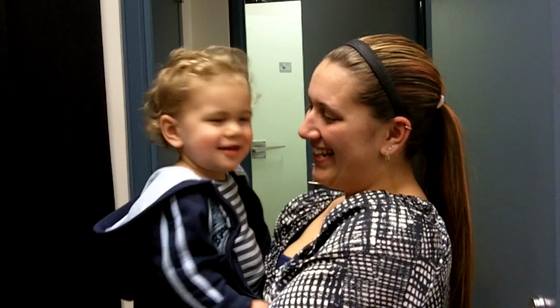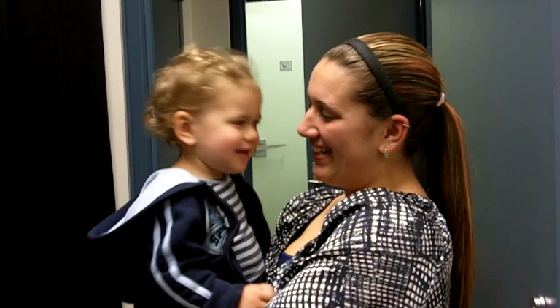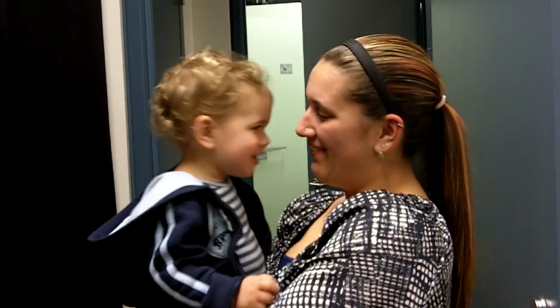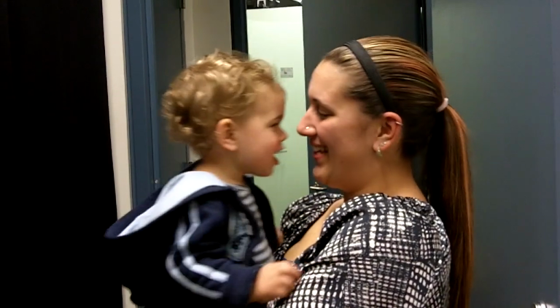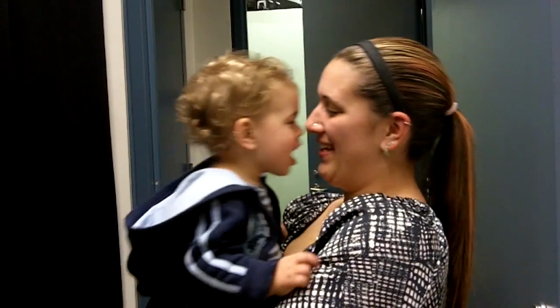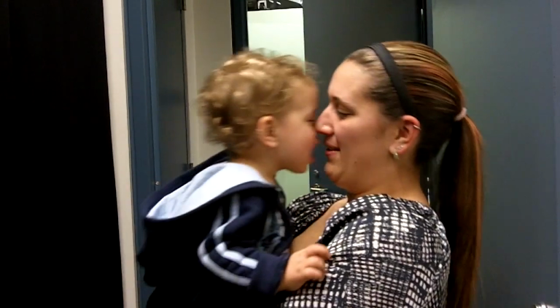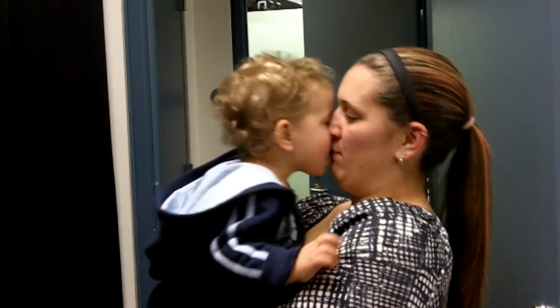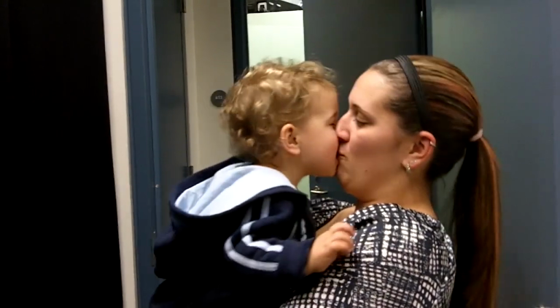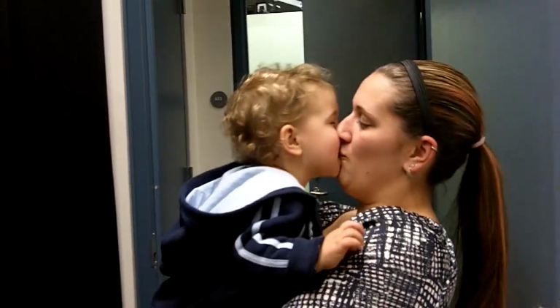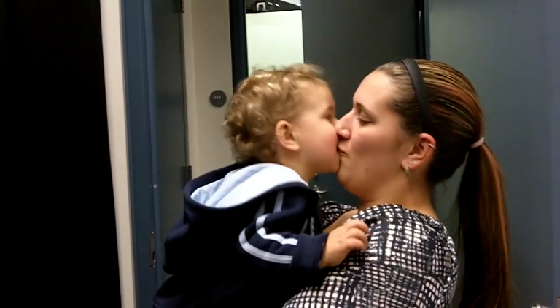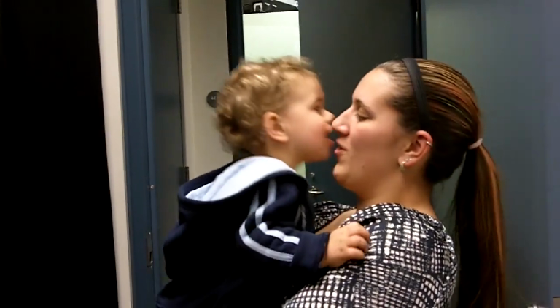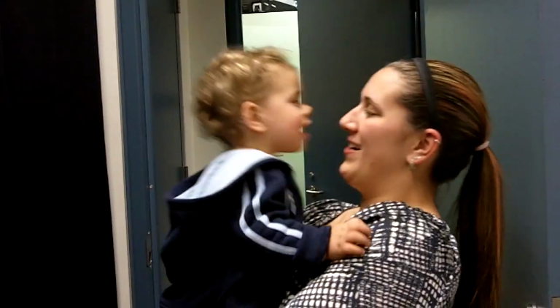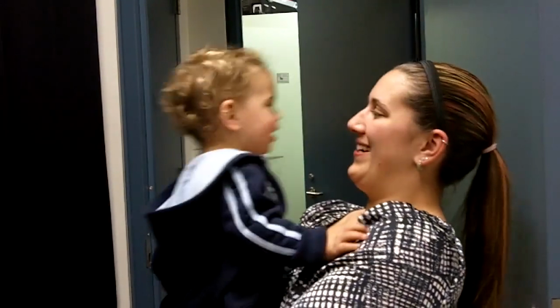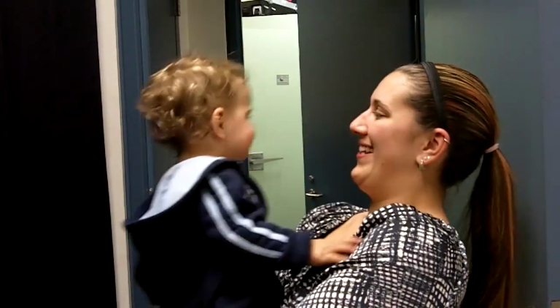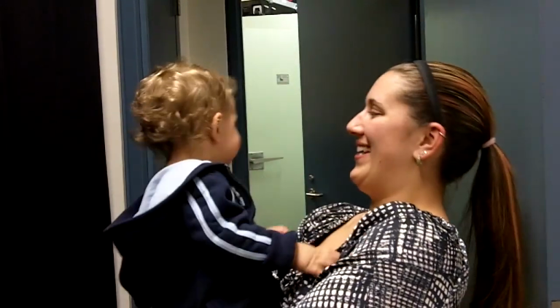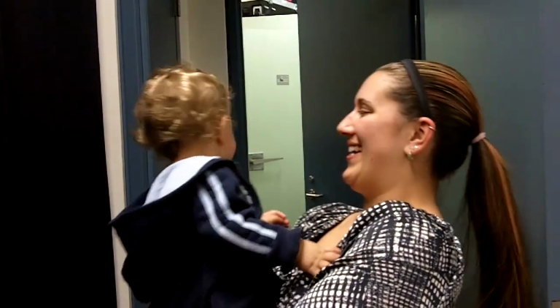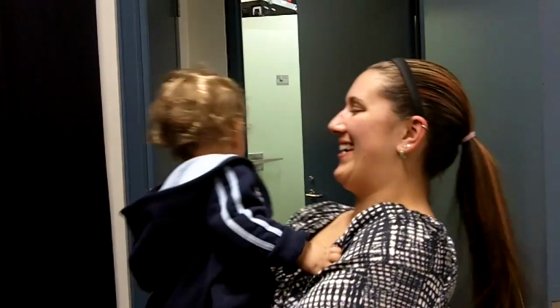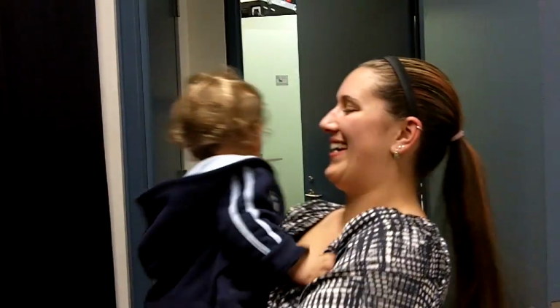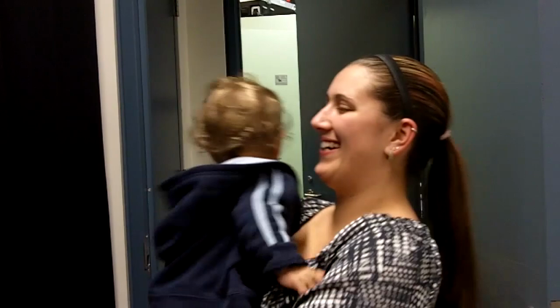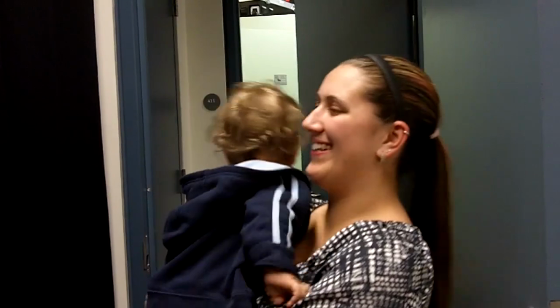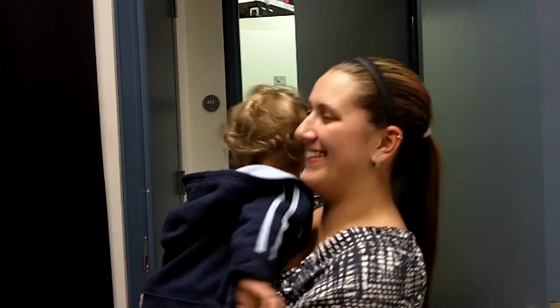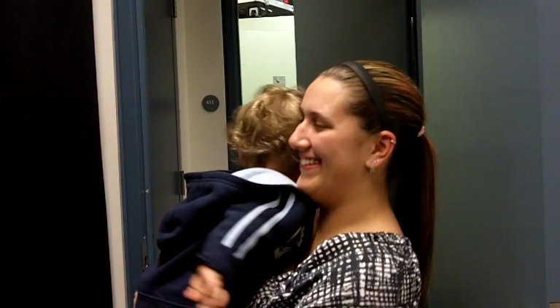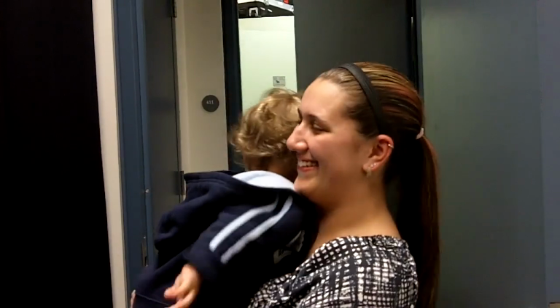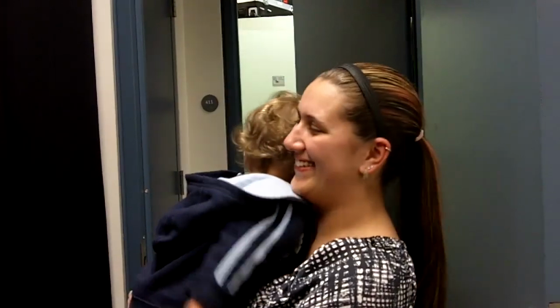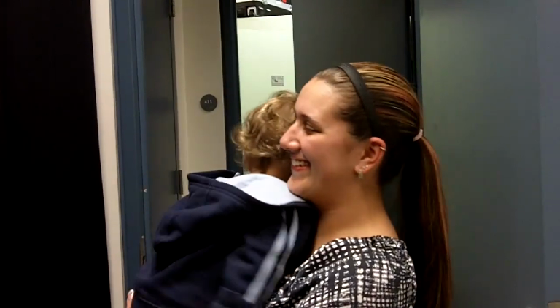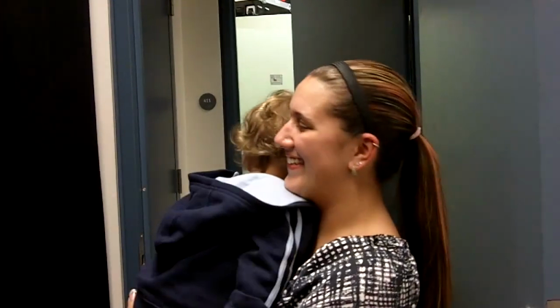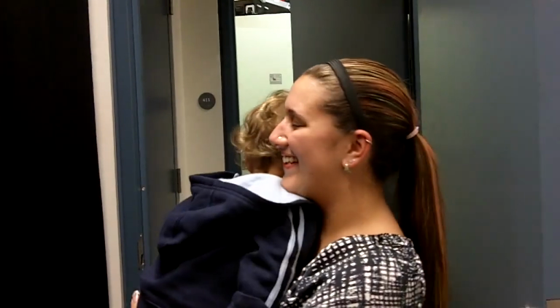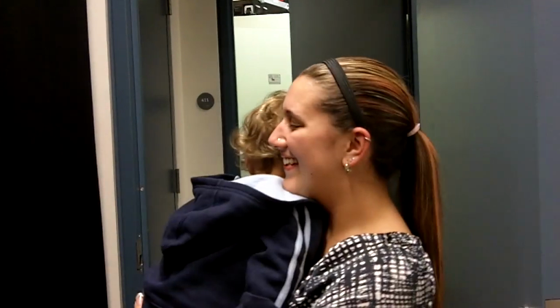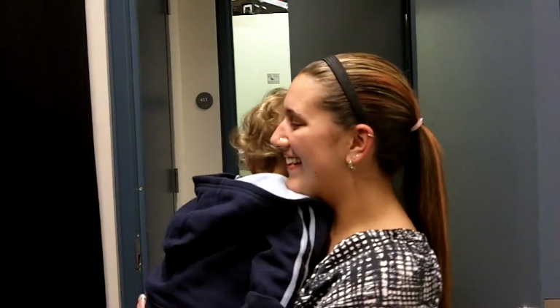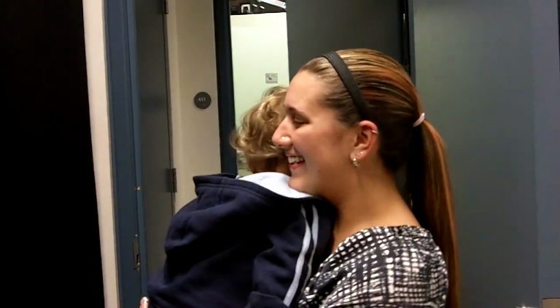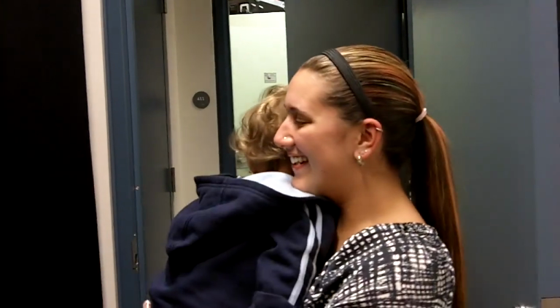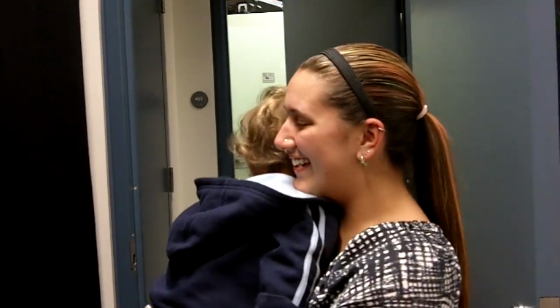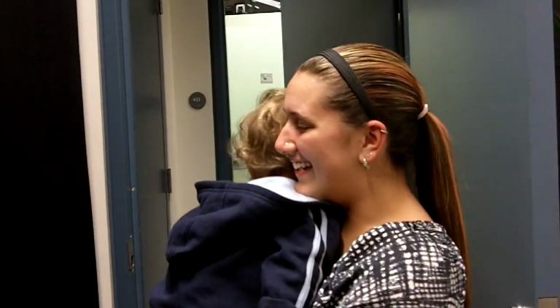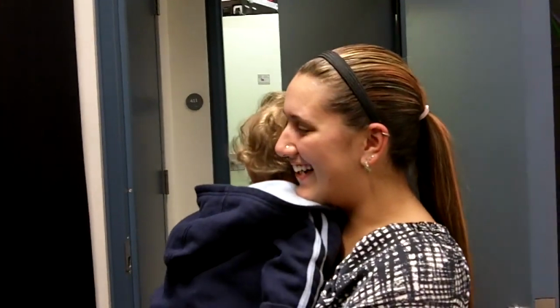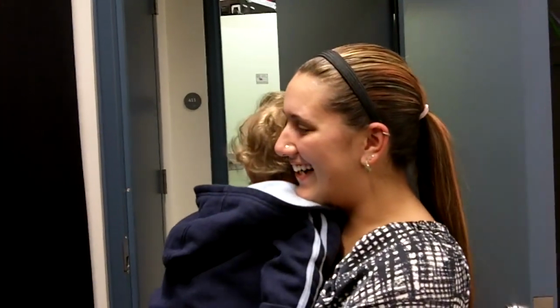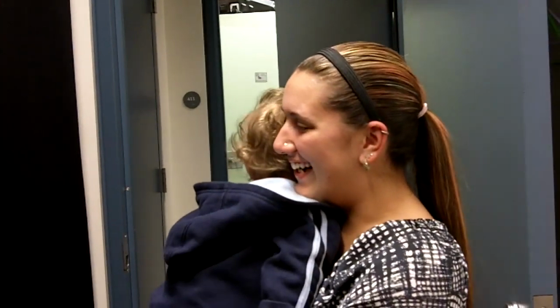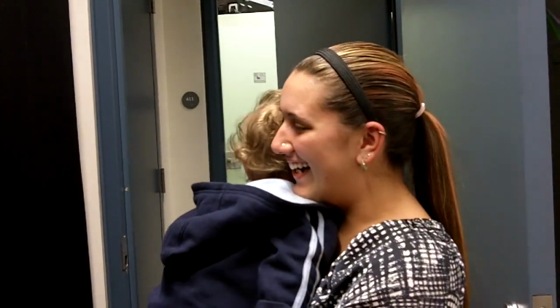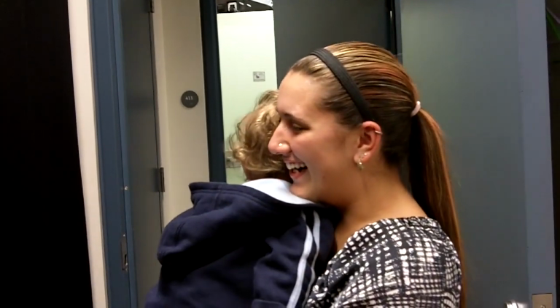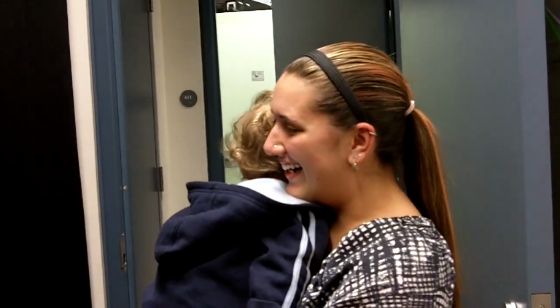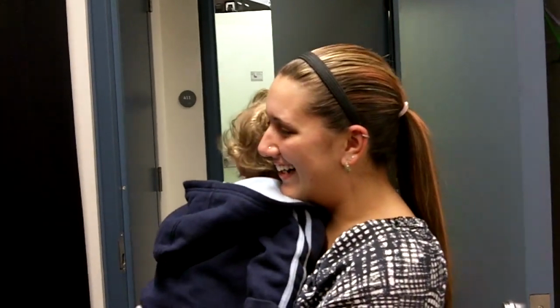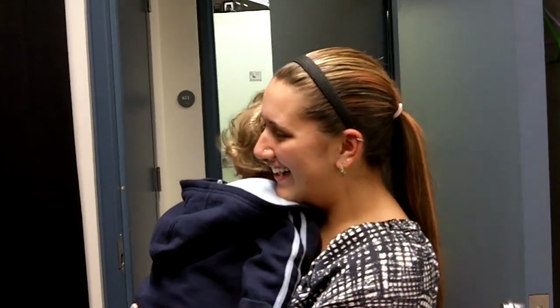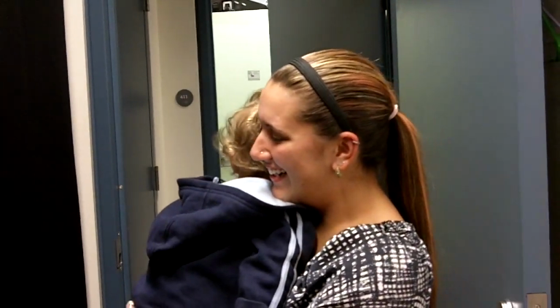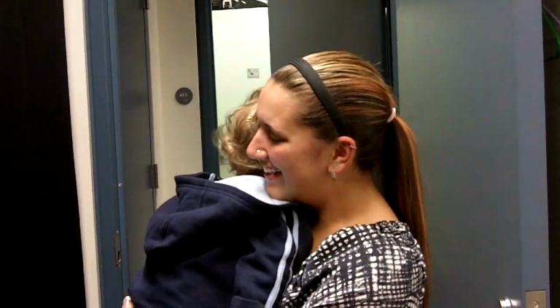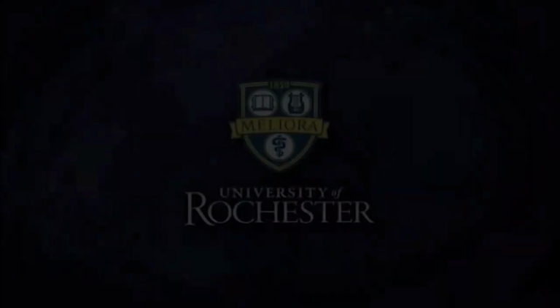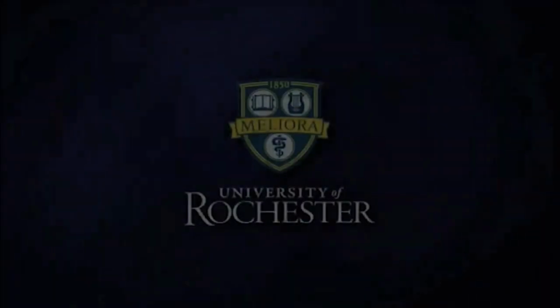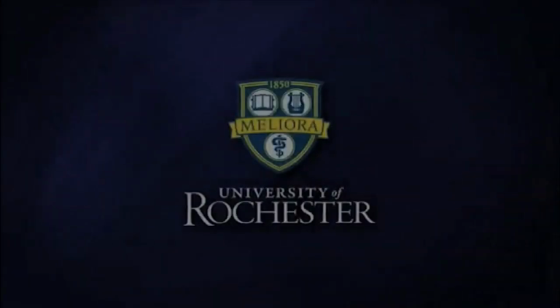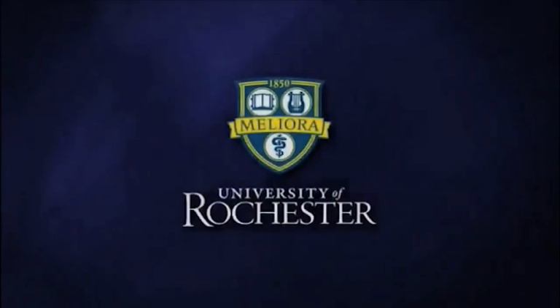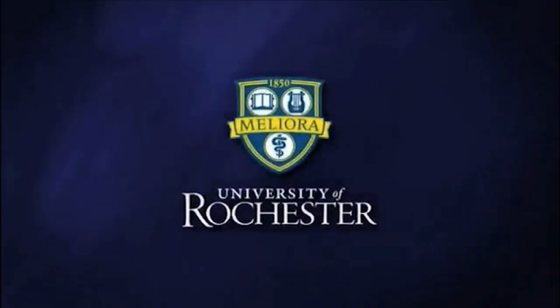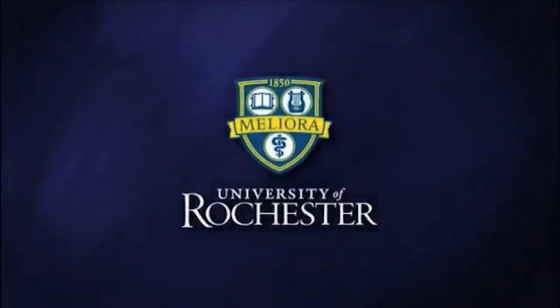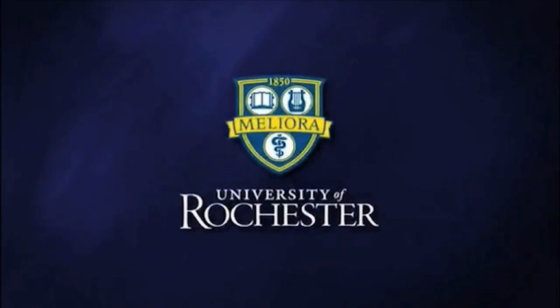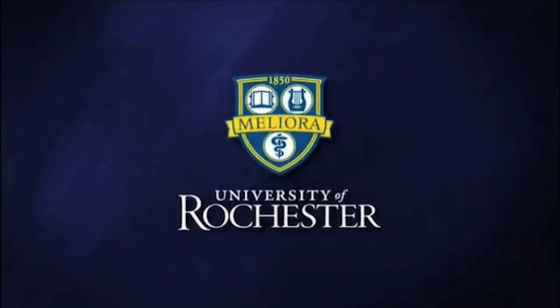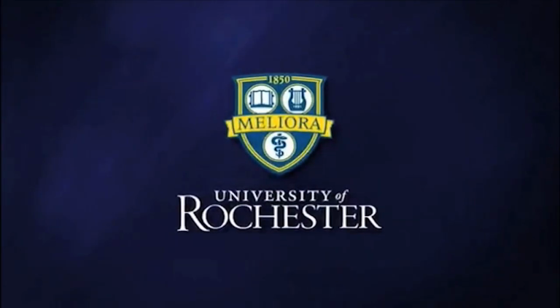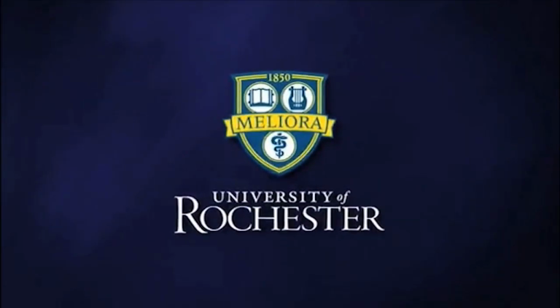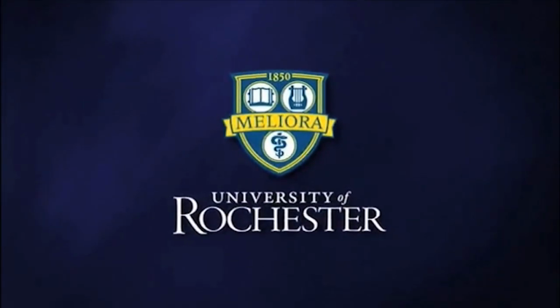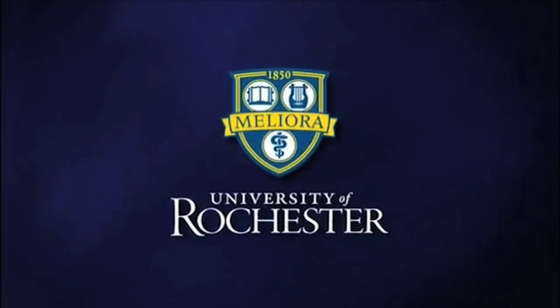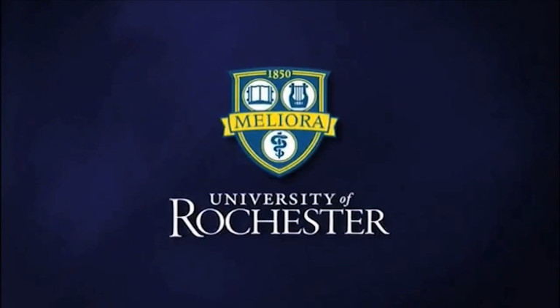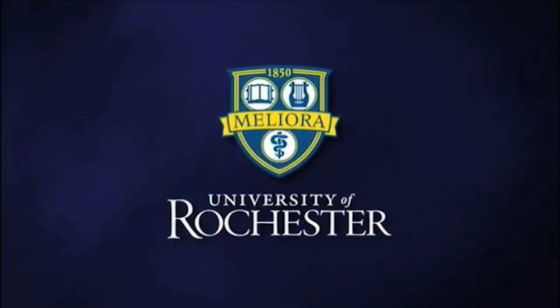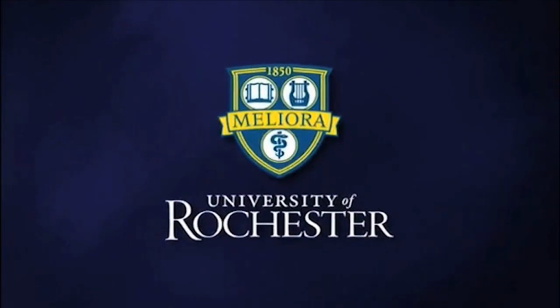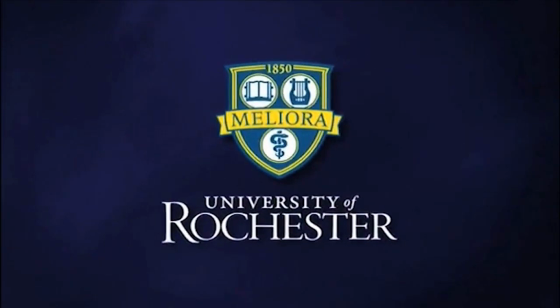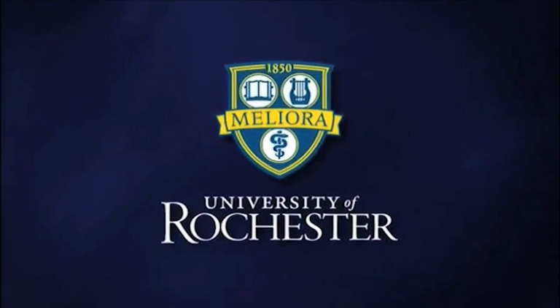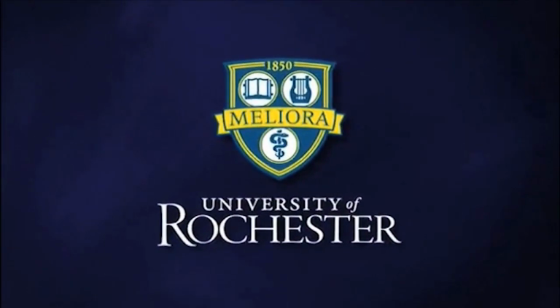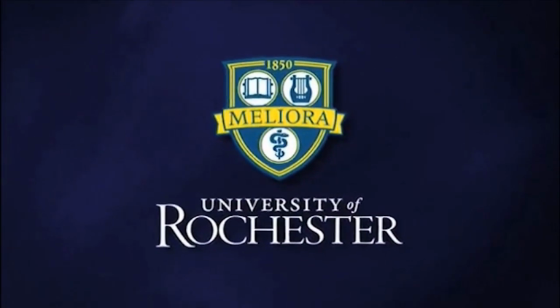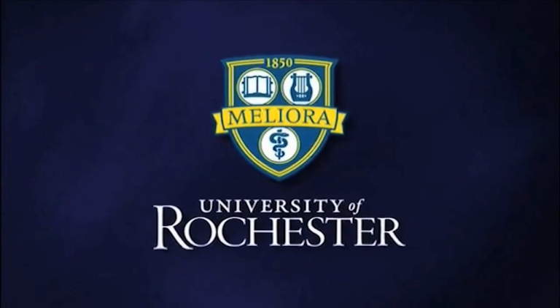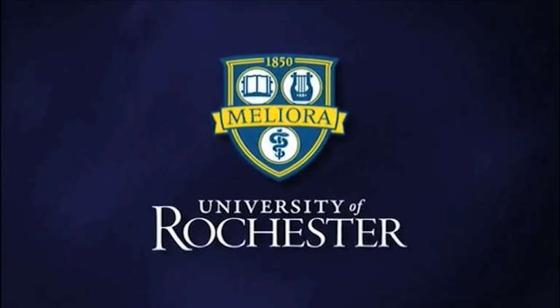Give me a kiss. Thank you. This is the University of Rochester.